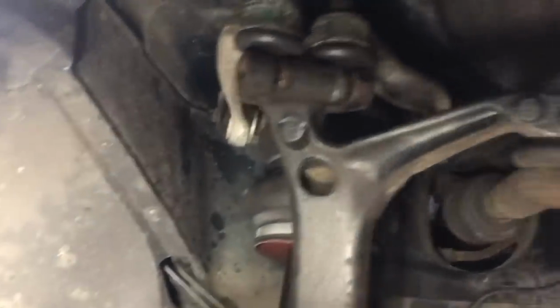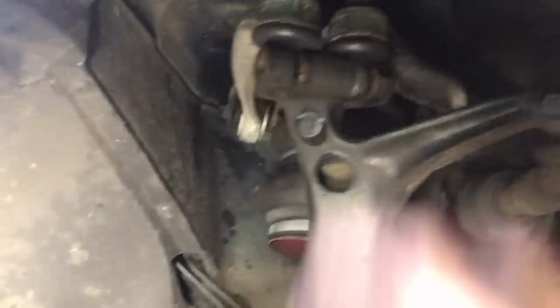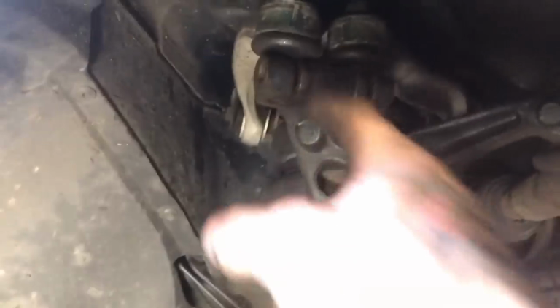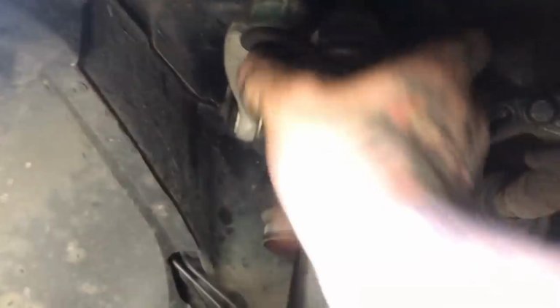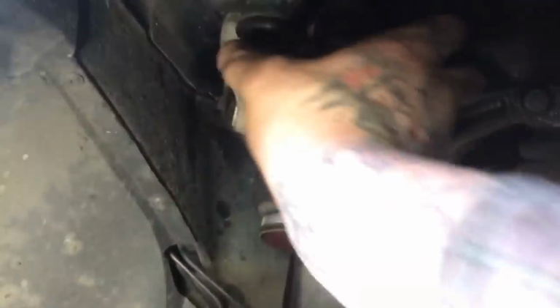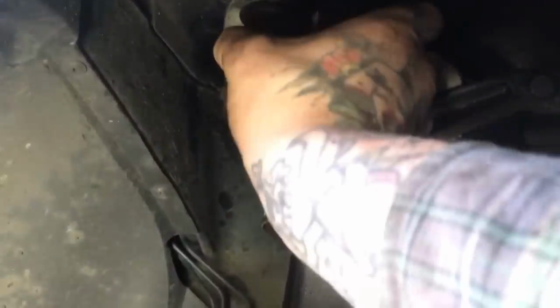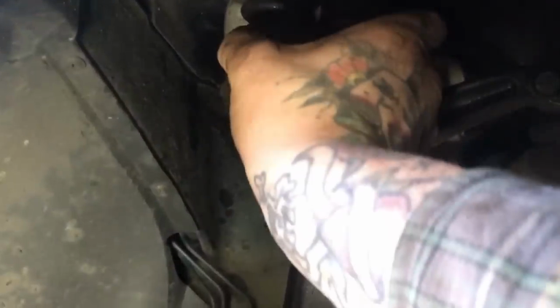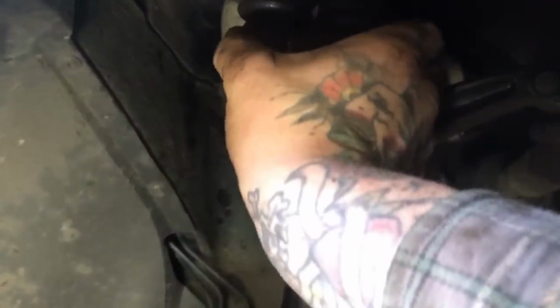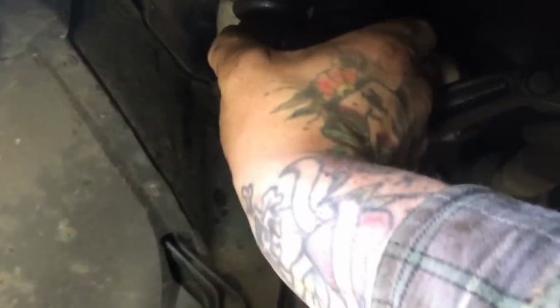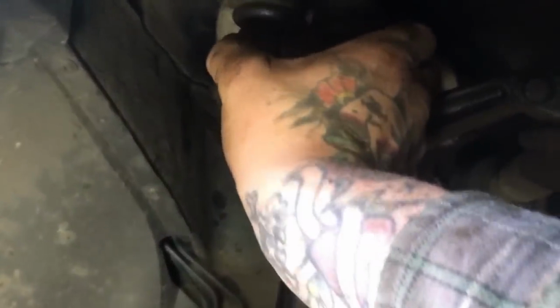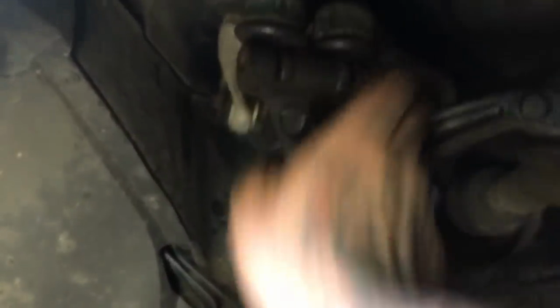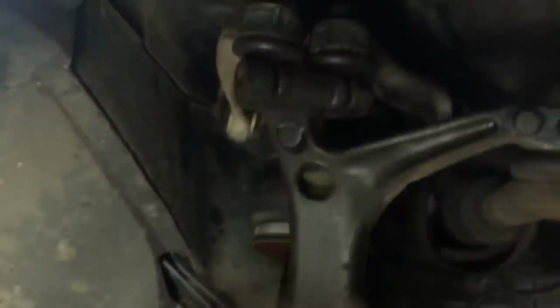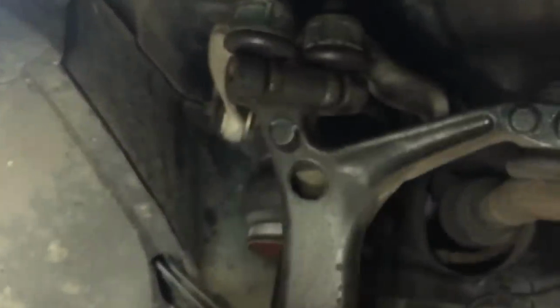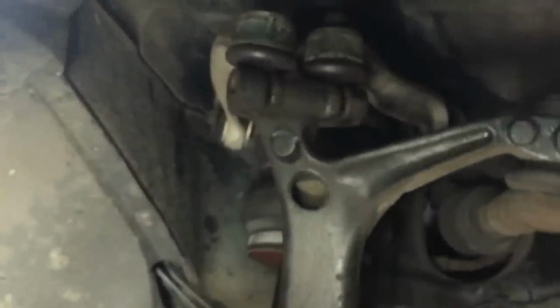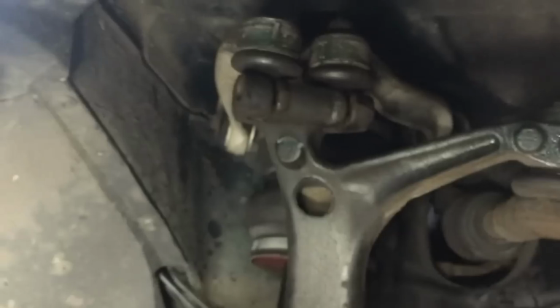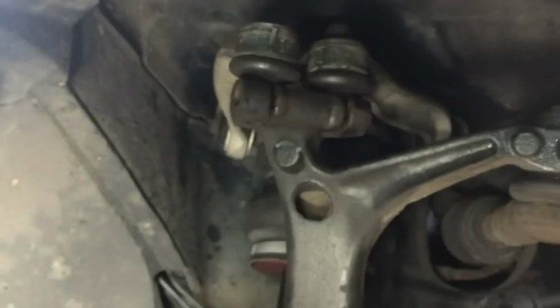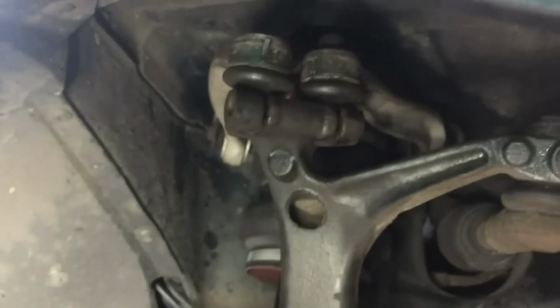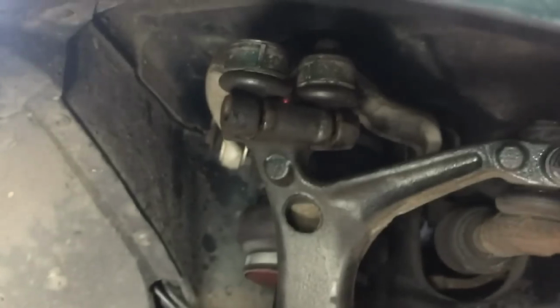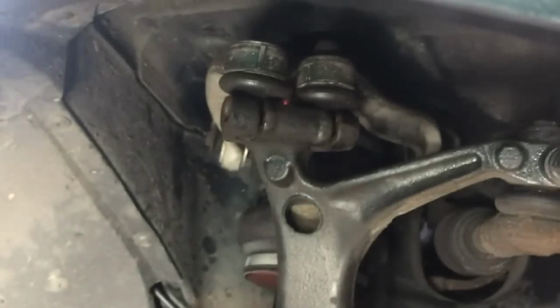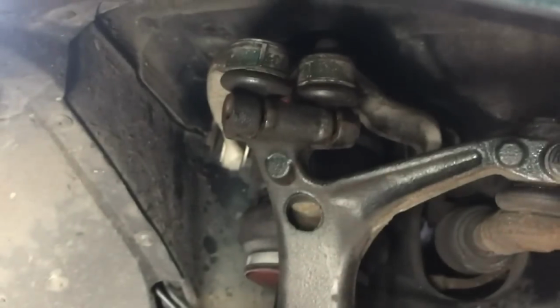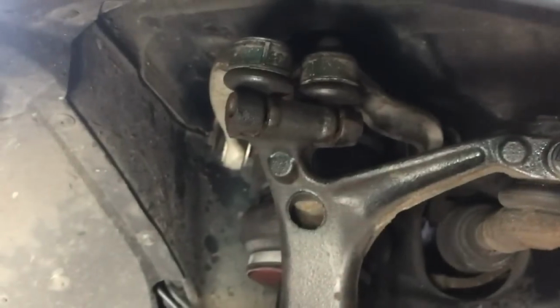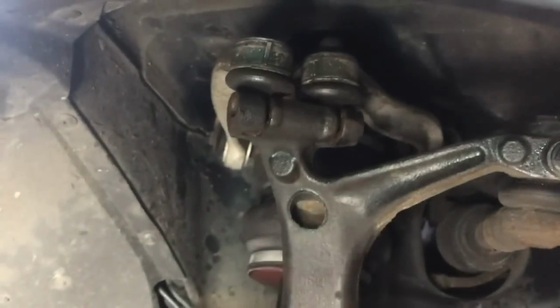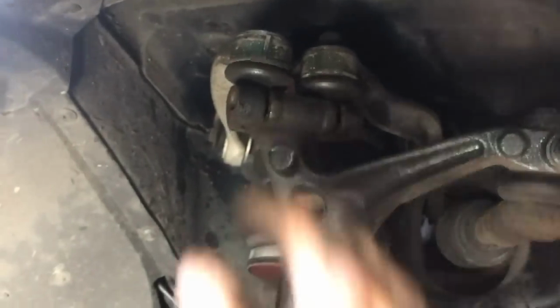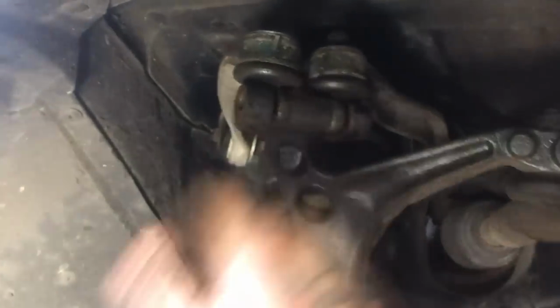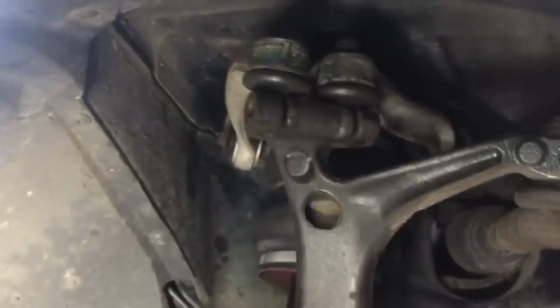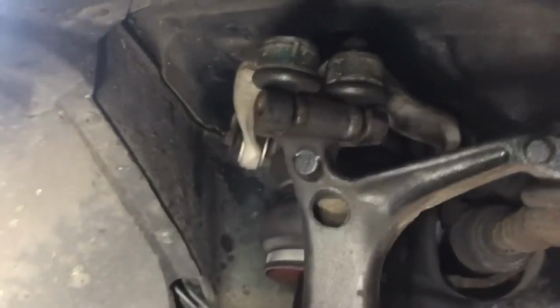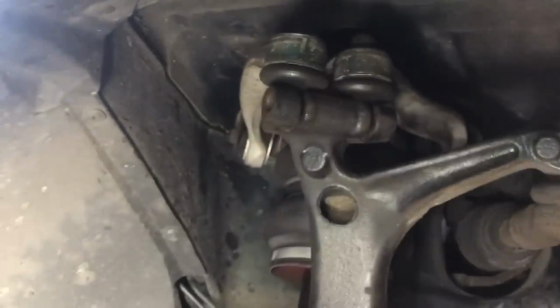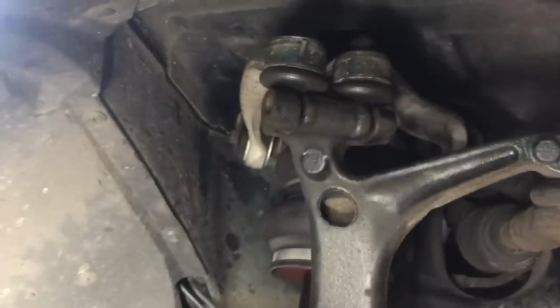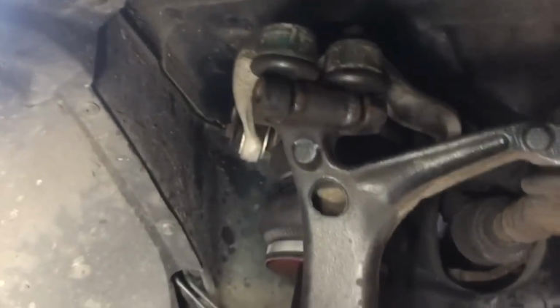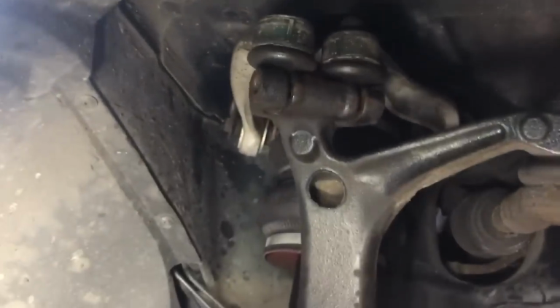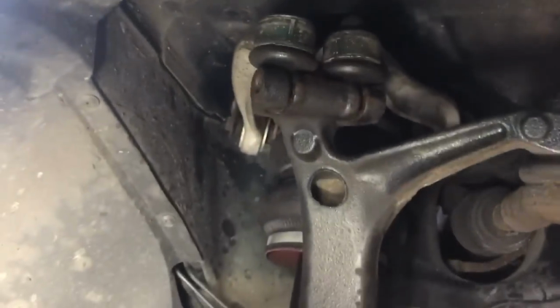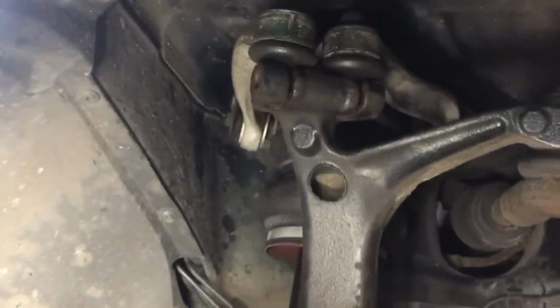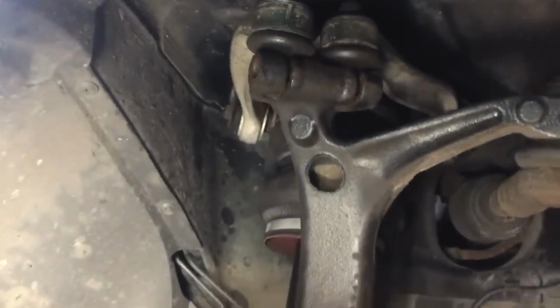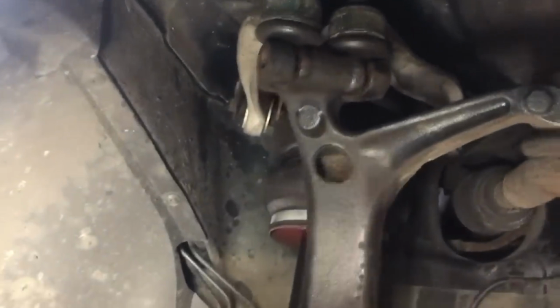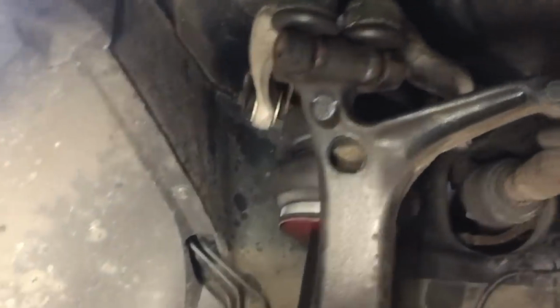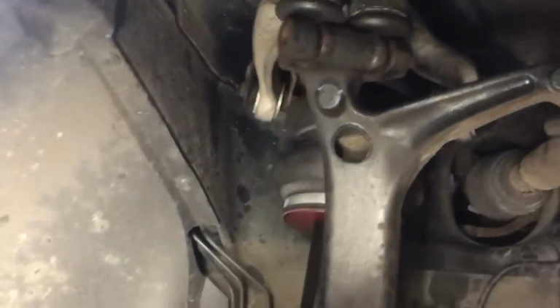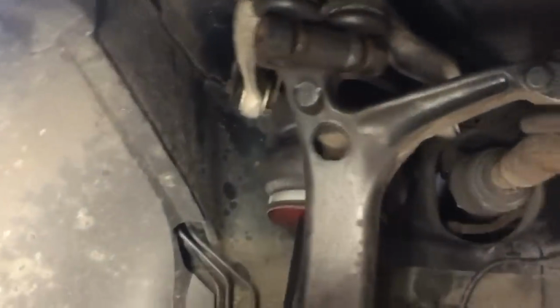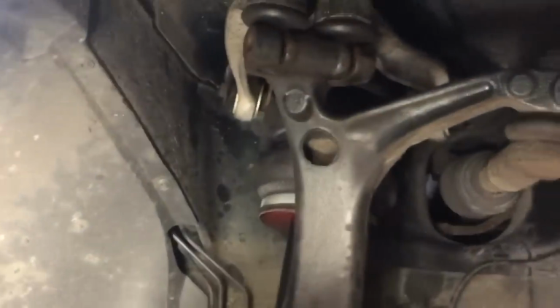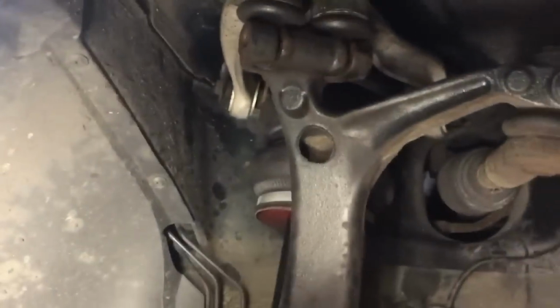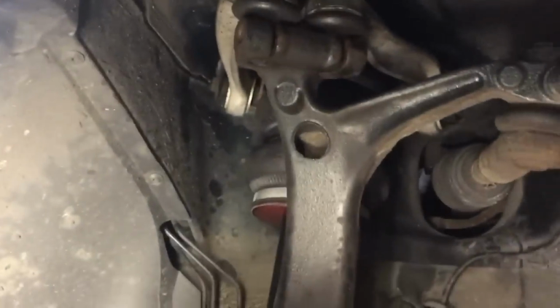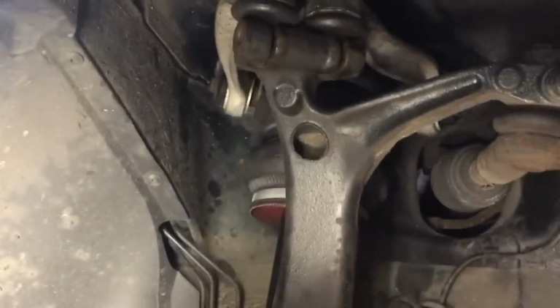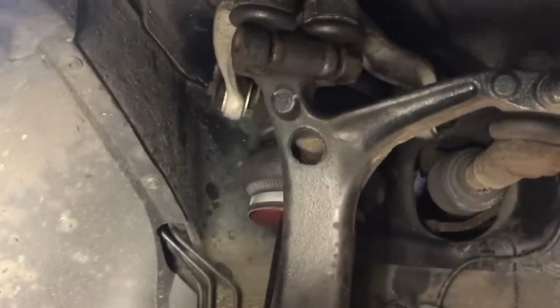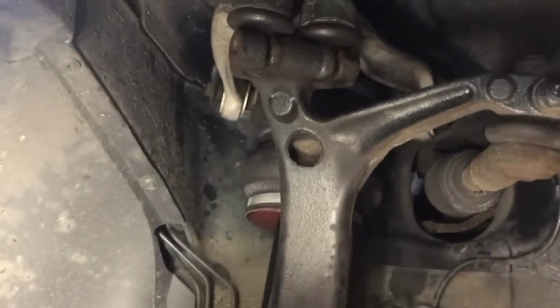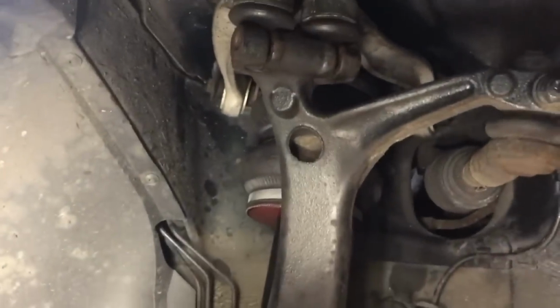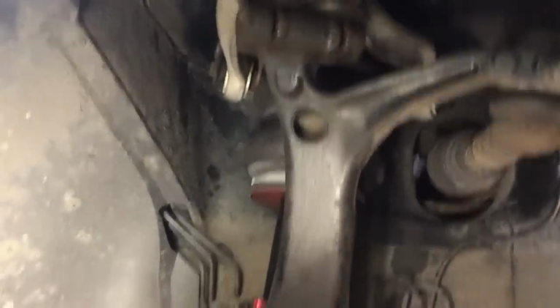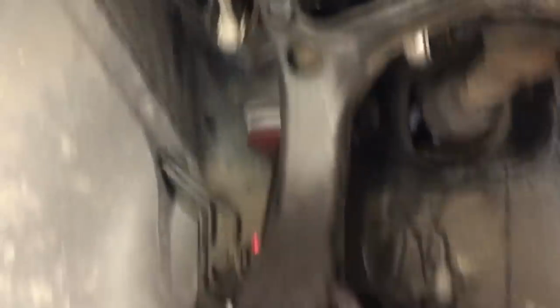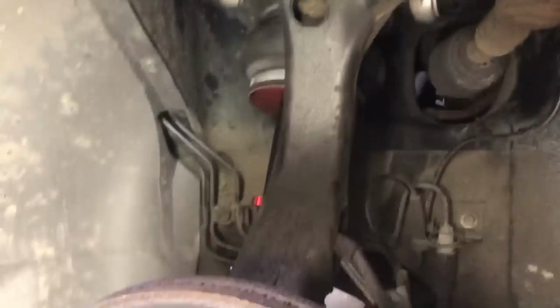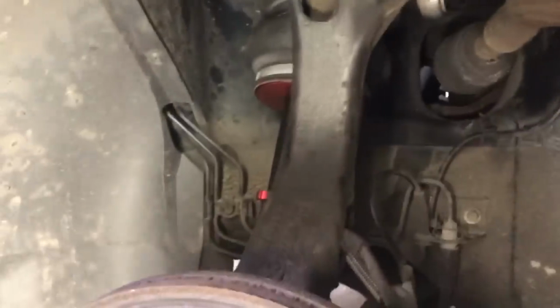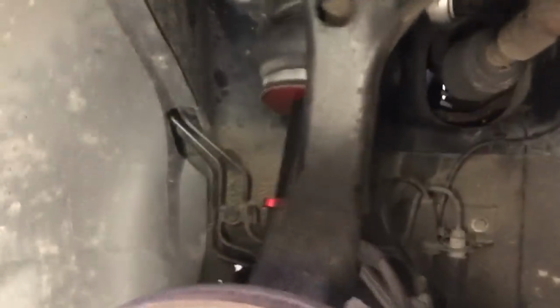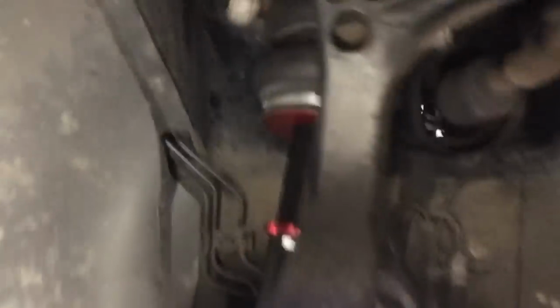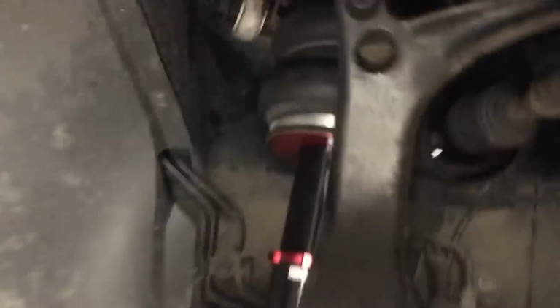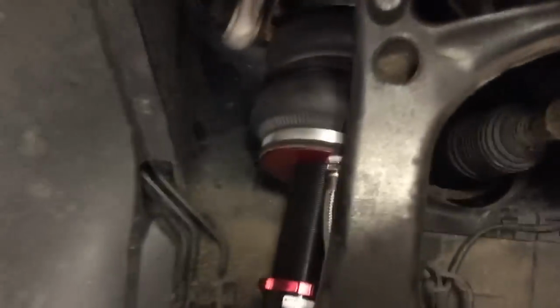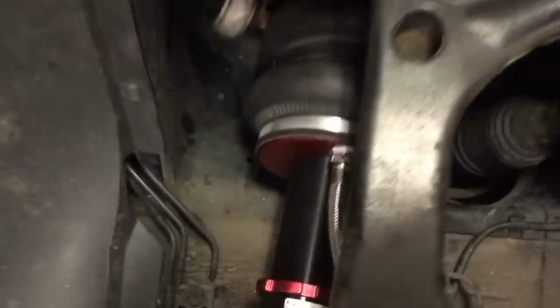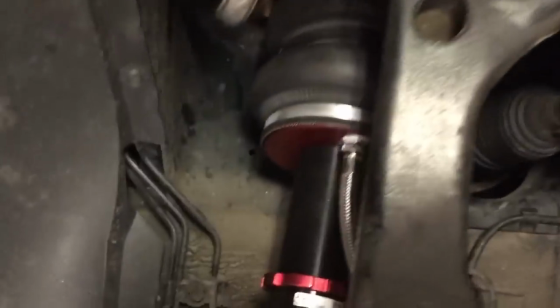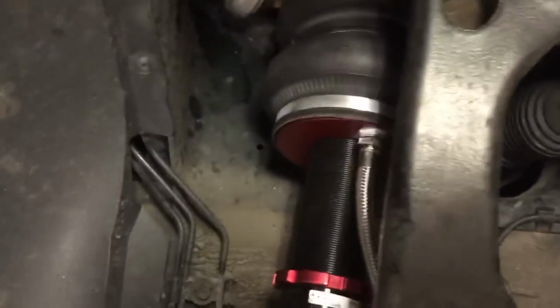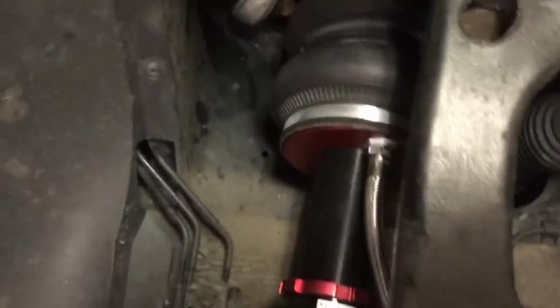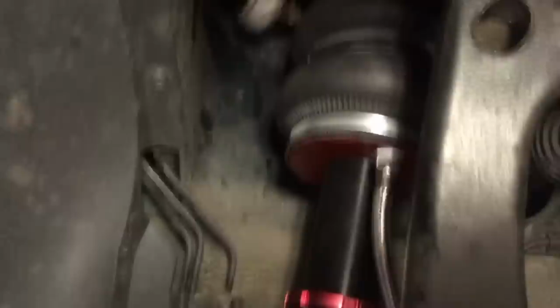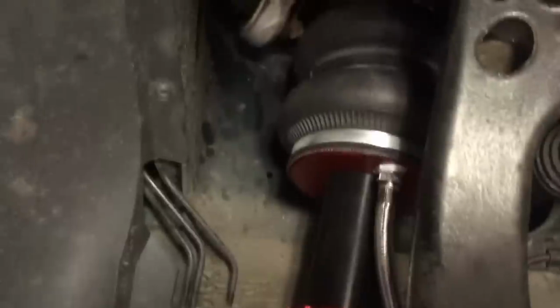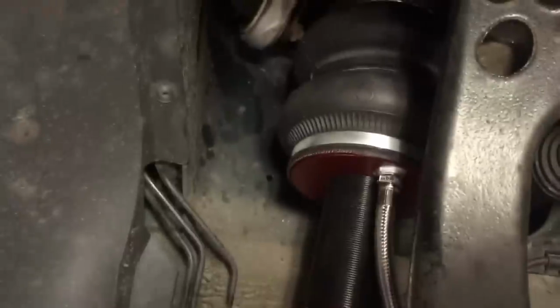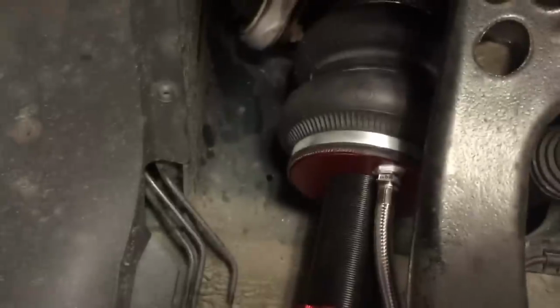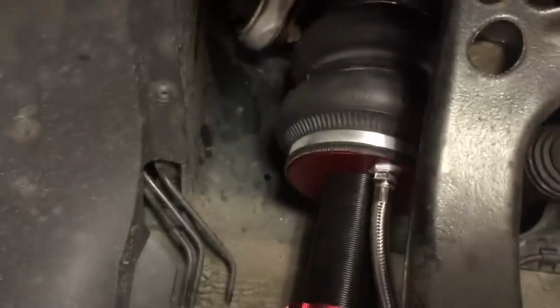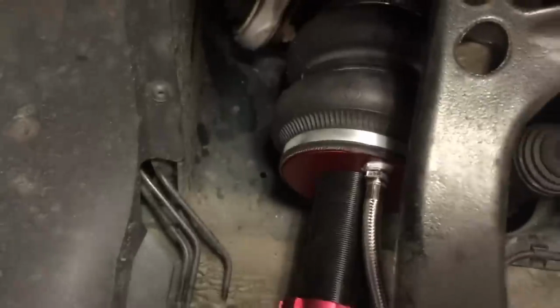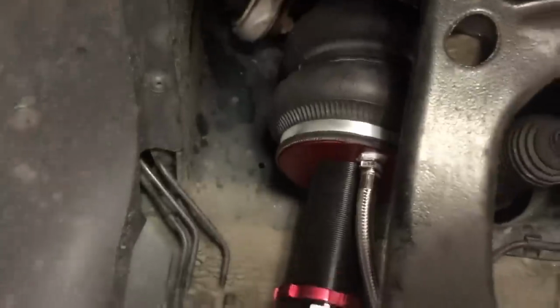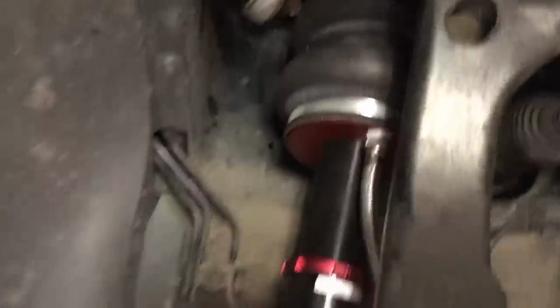What I ended up doing was jacking under the lower control arm very slowly while wiggling the strut so it stayed straight, and two or three pumps of the jack and it went right in. Now I'll put the through bolt through, tighten that, and this side is the installed air ride strut assembly.